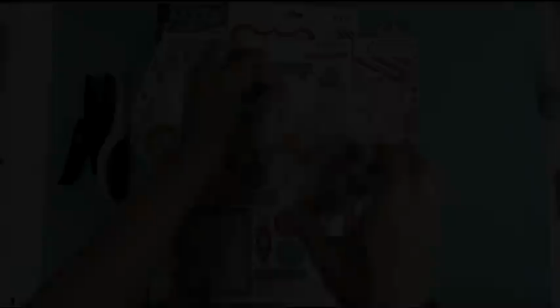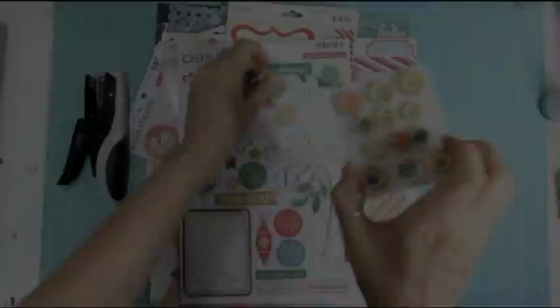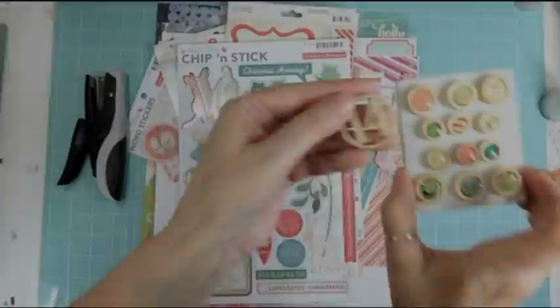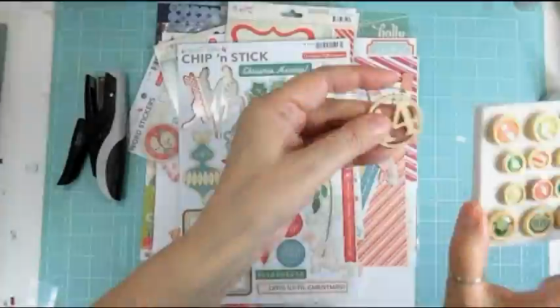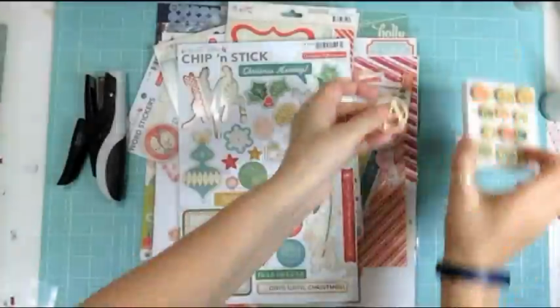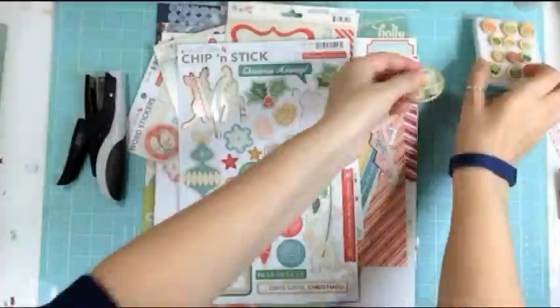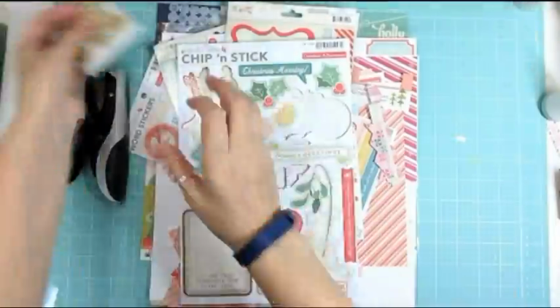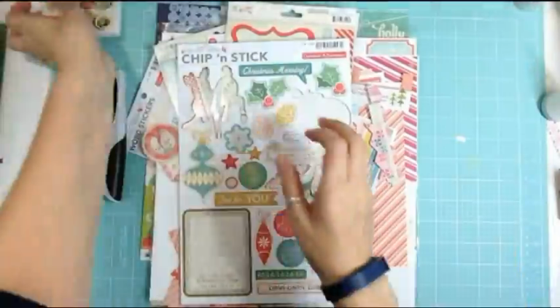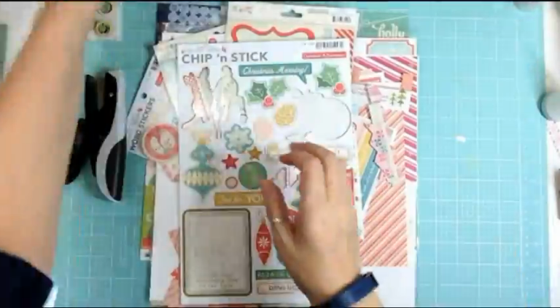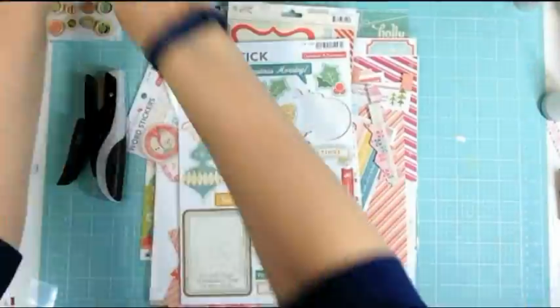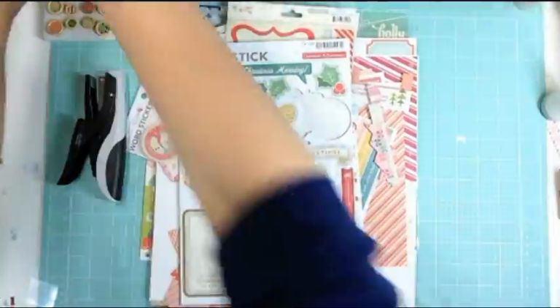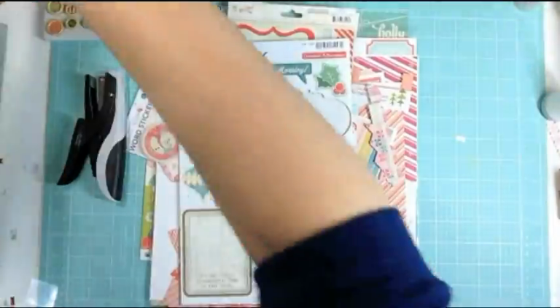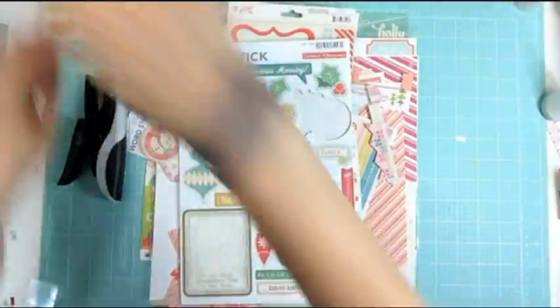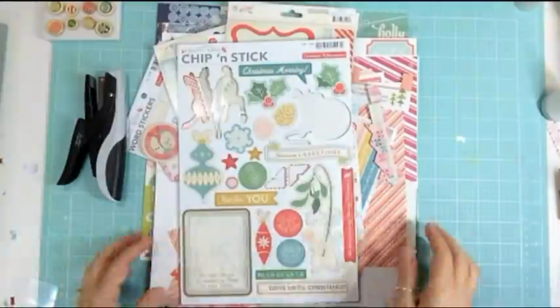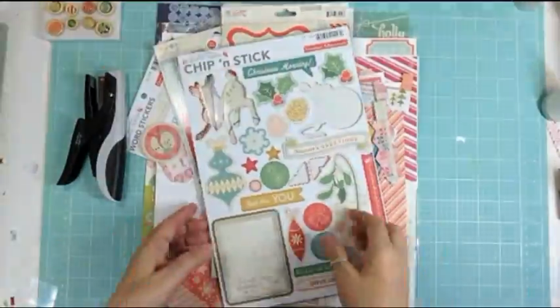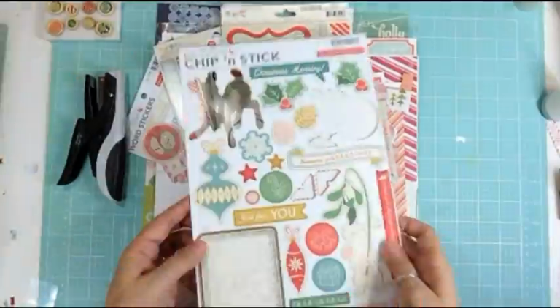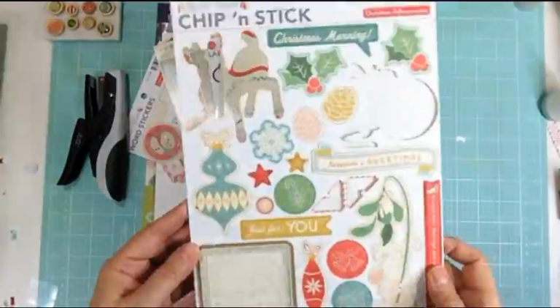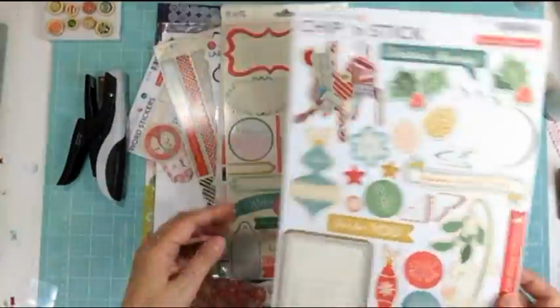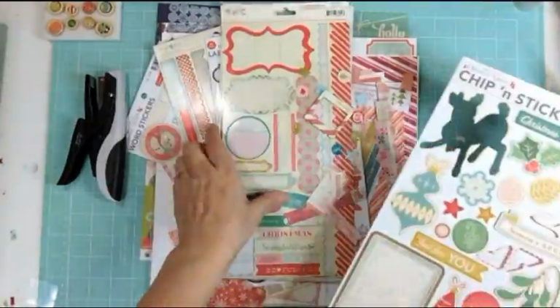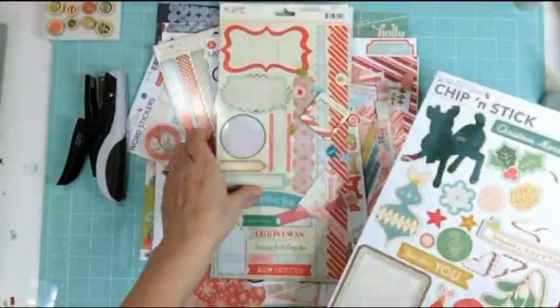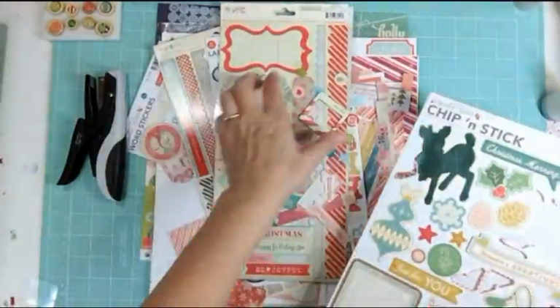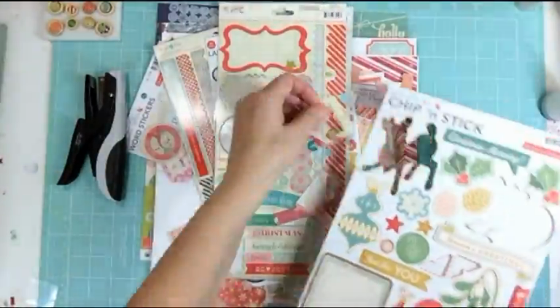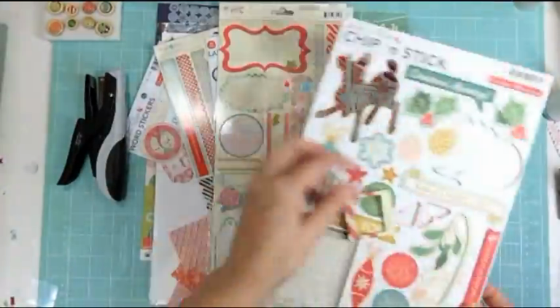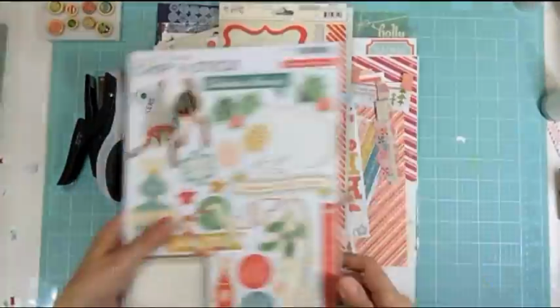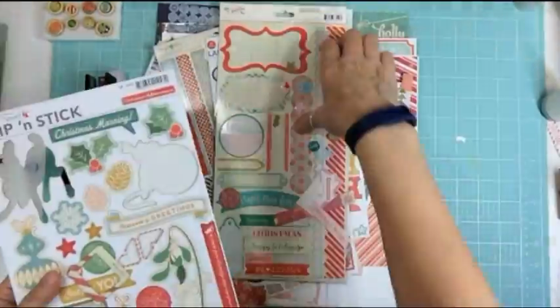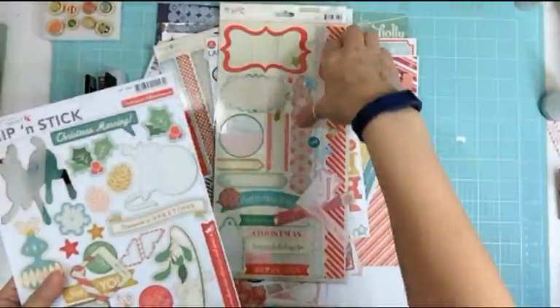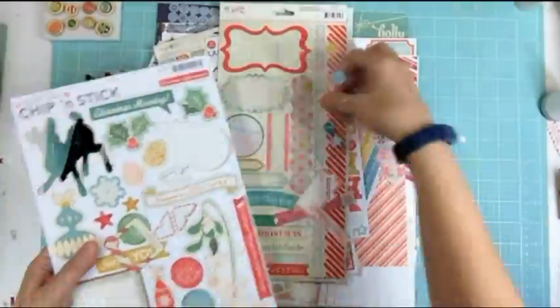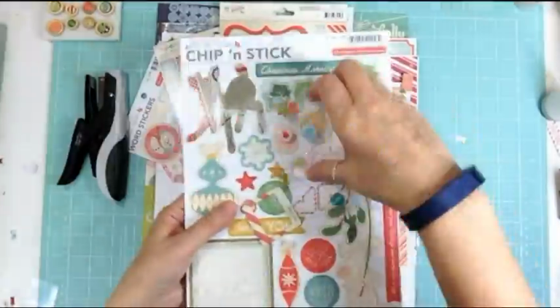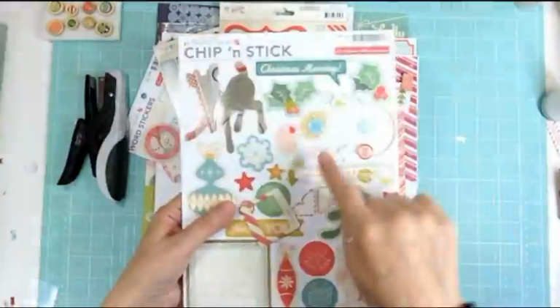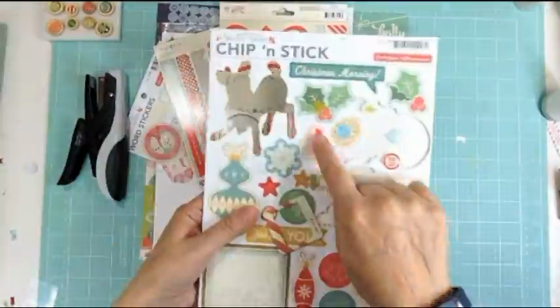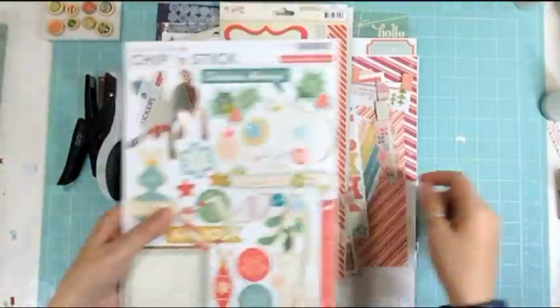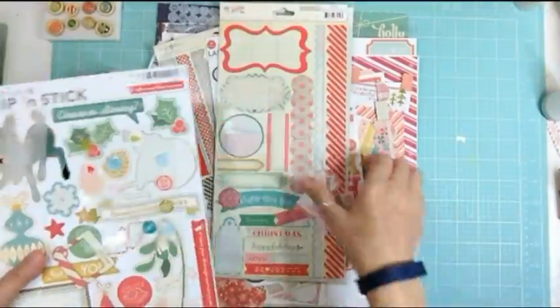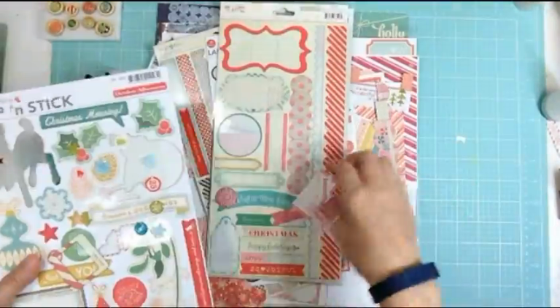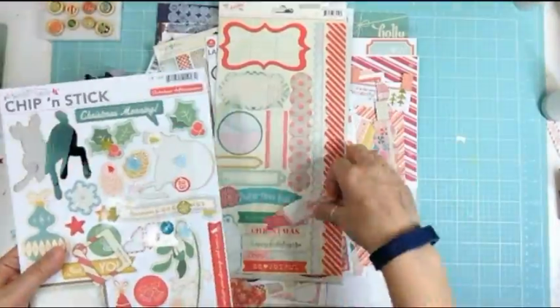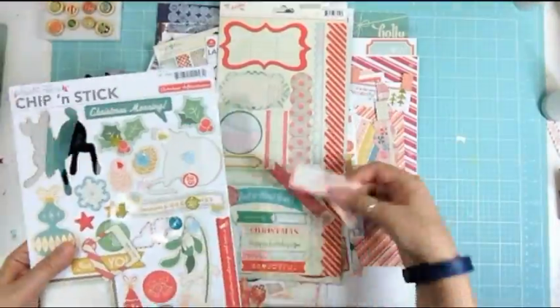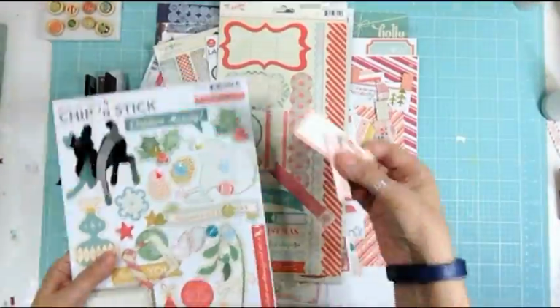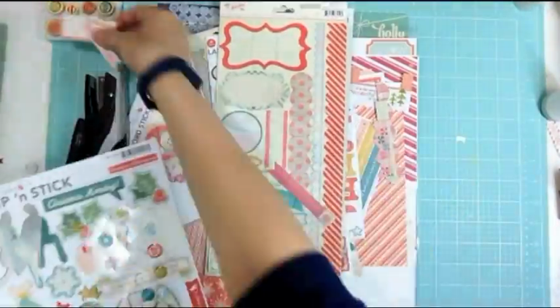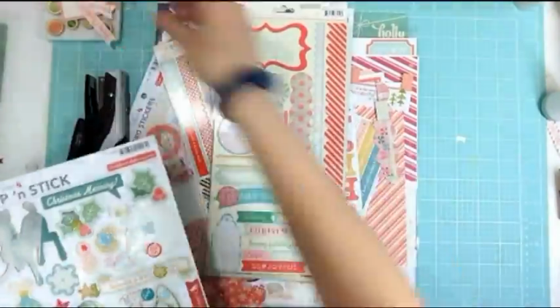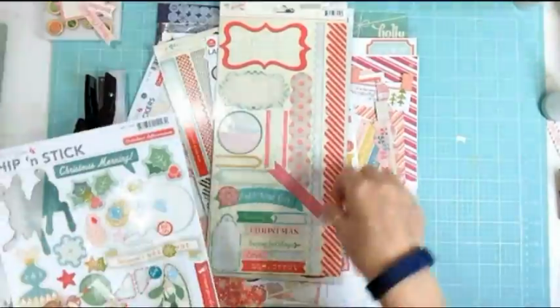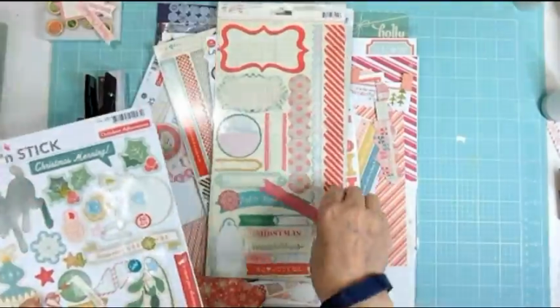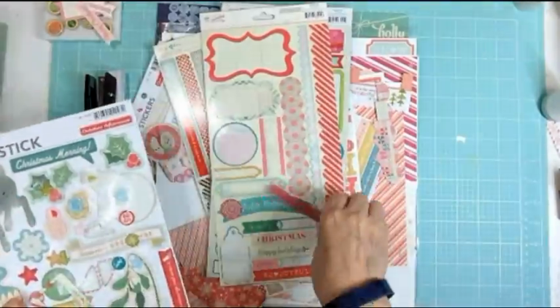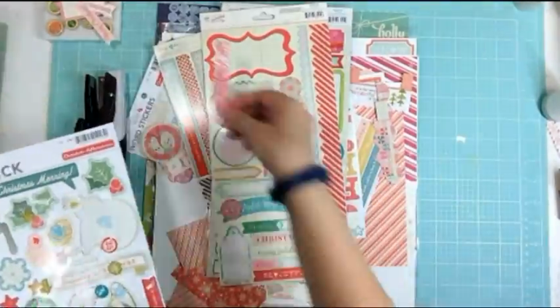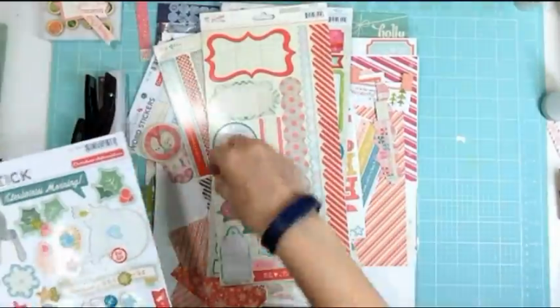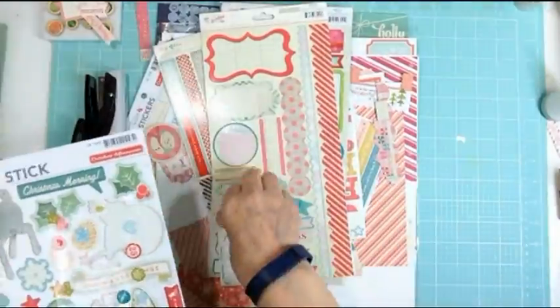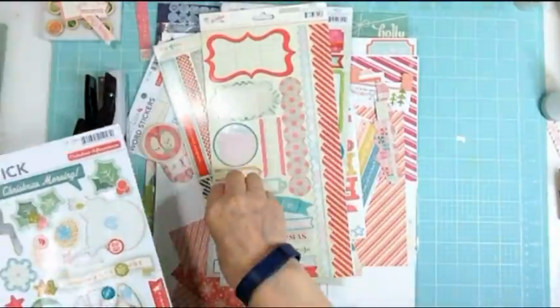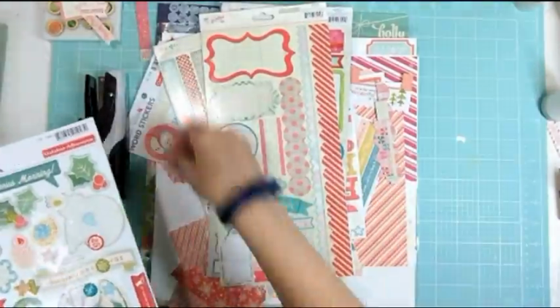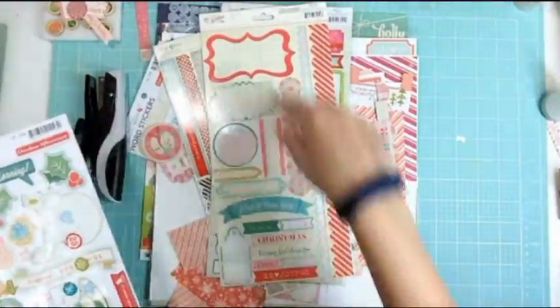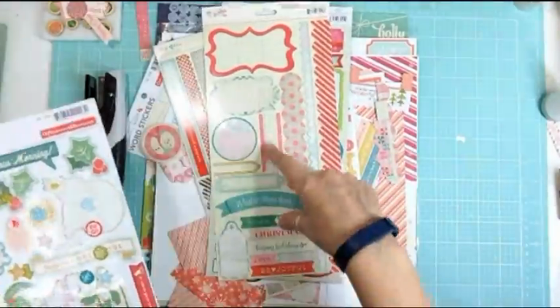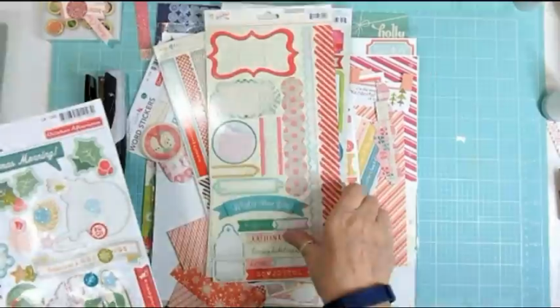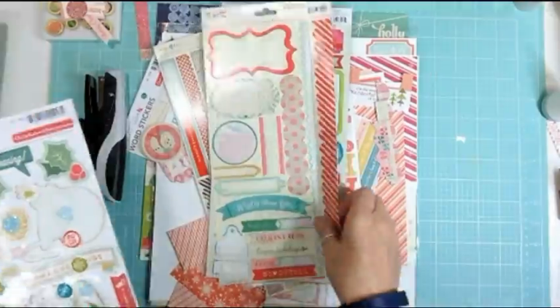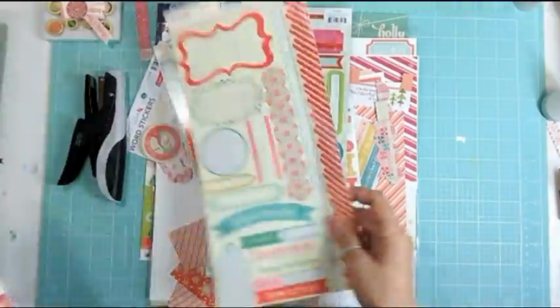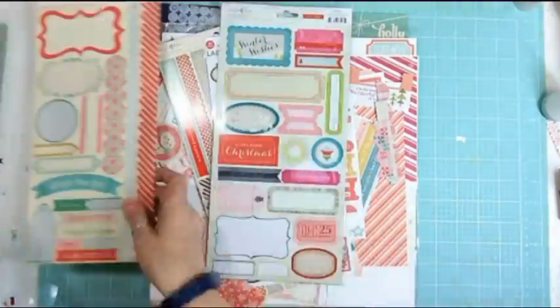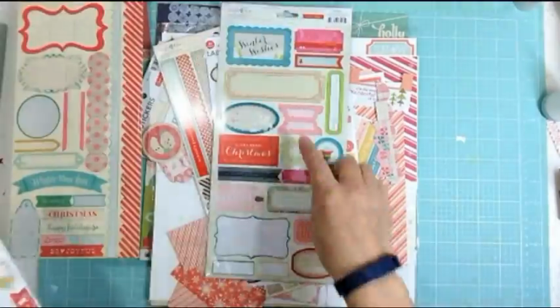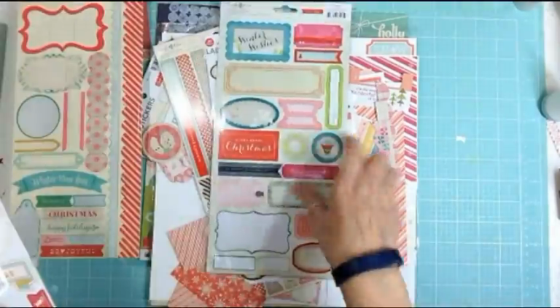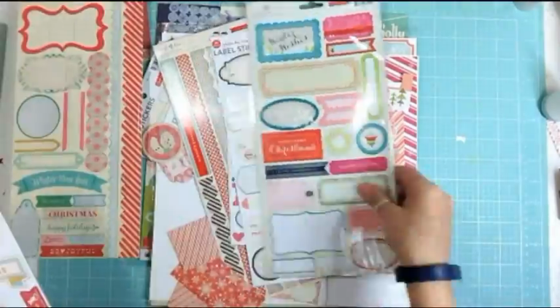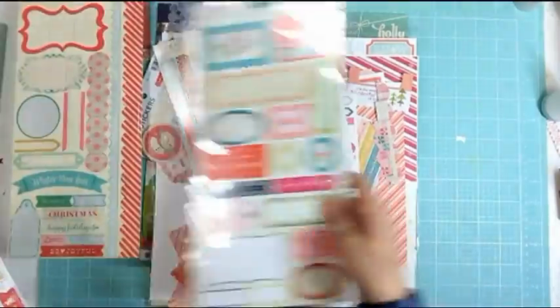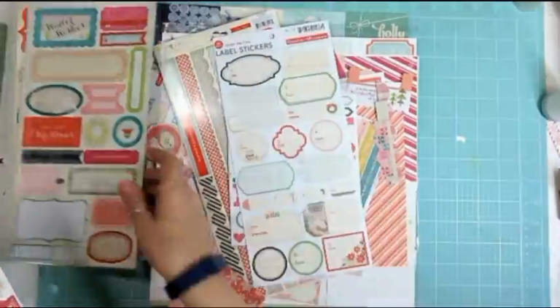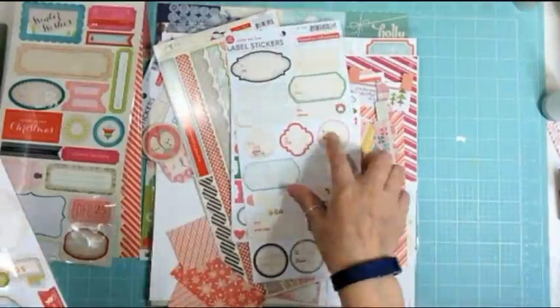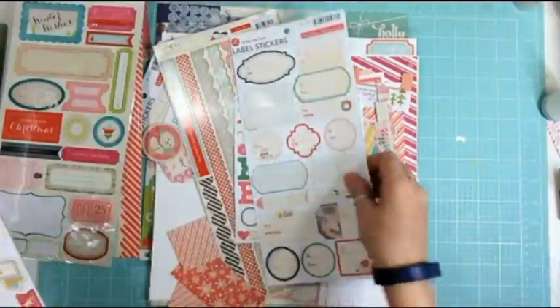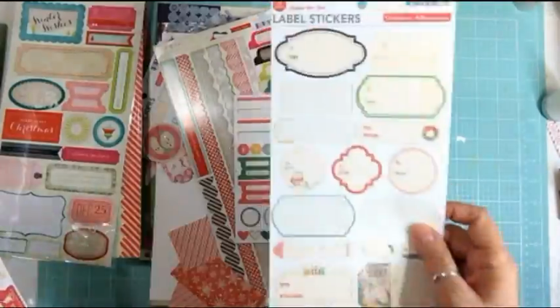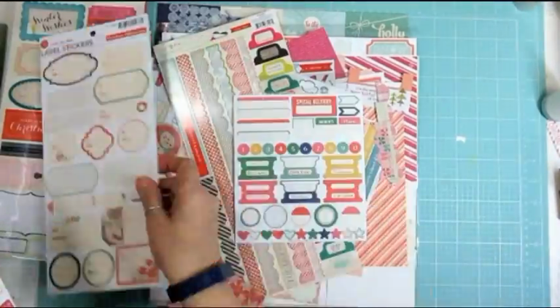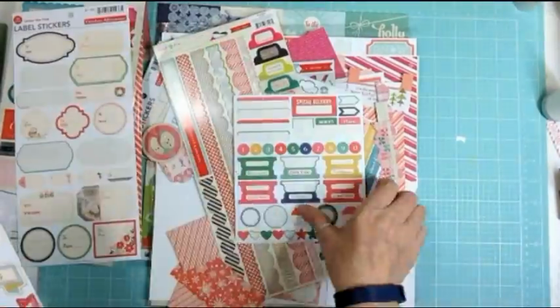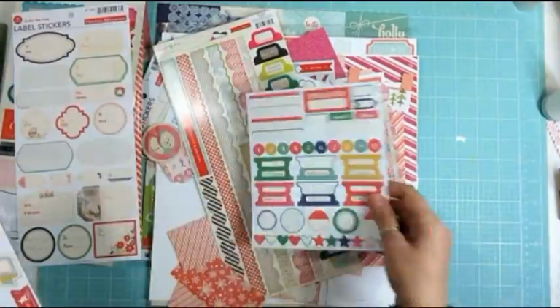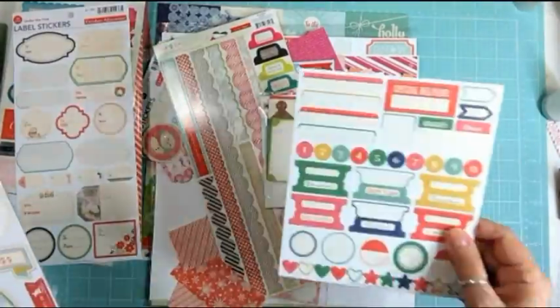Hi everyone, it's Nicole and I'm here with day 14 for the December Daily and I'm showing you some of the products that I pulled together.